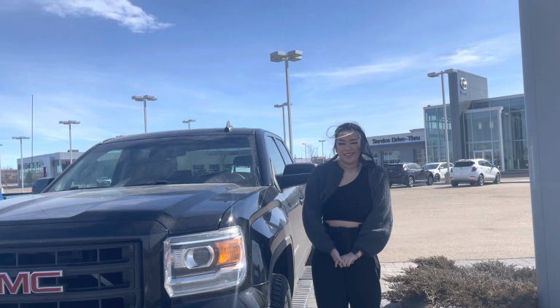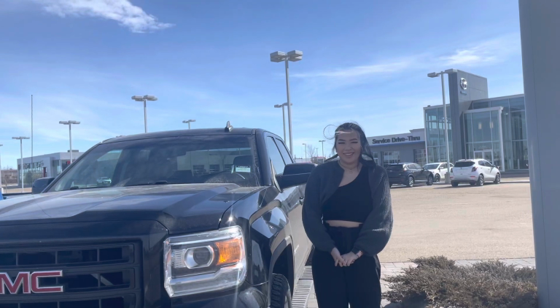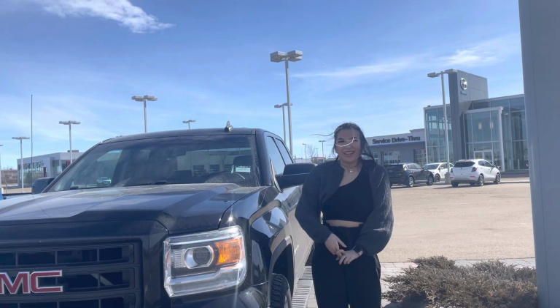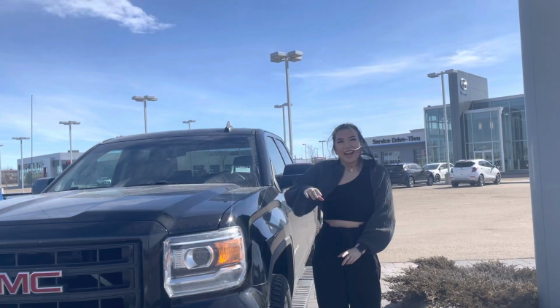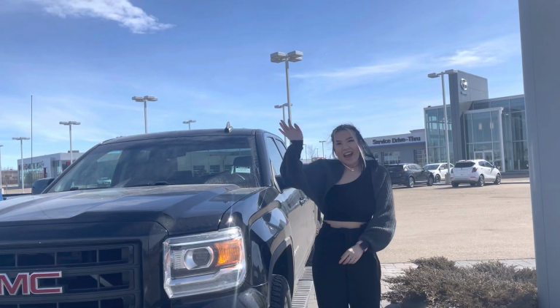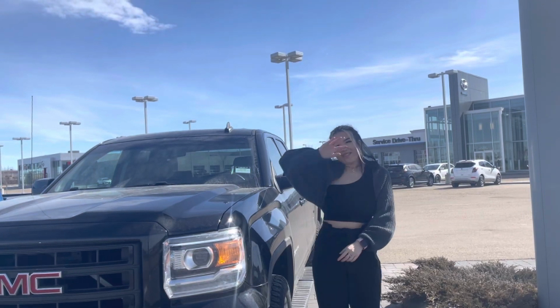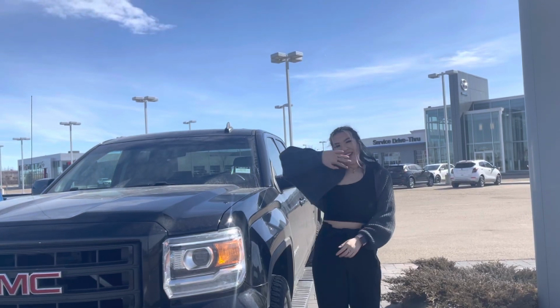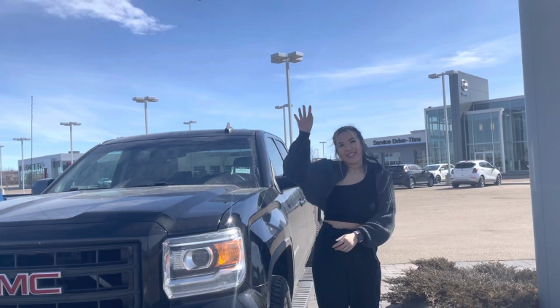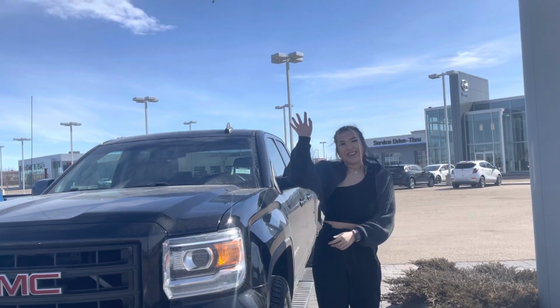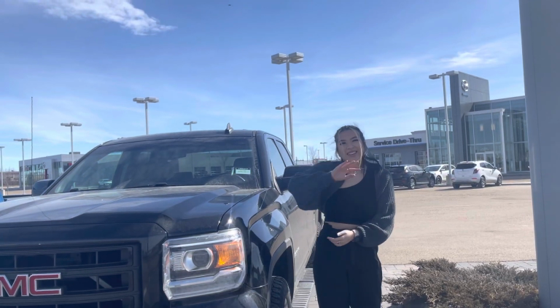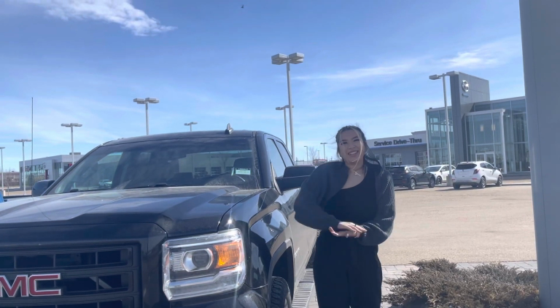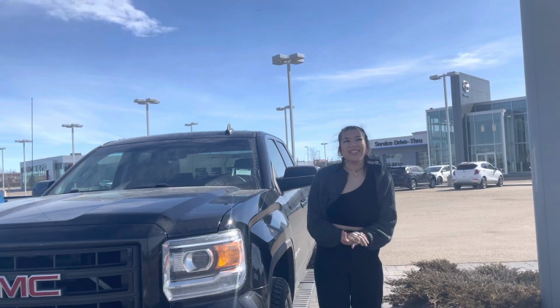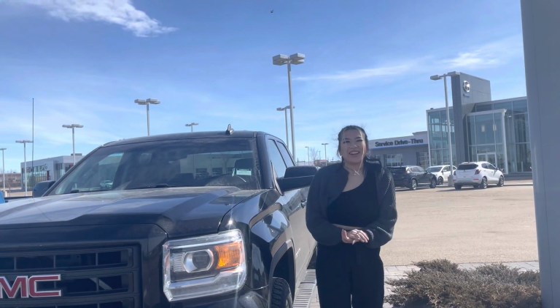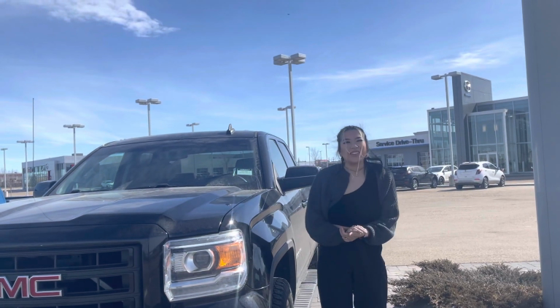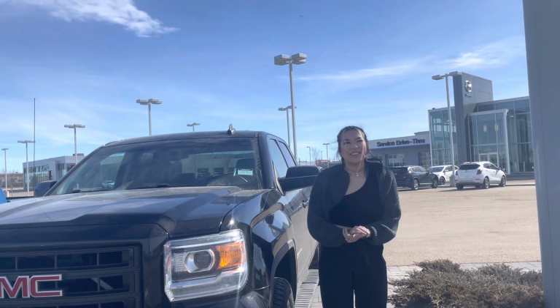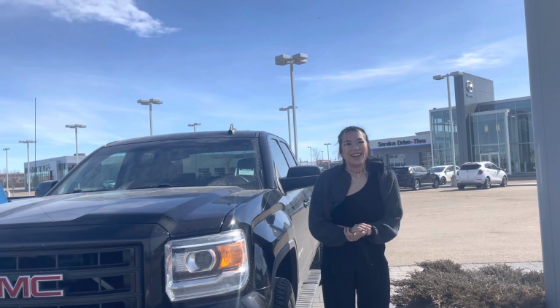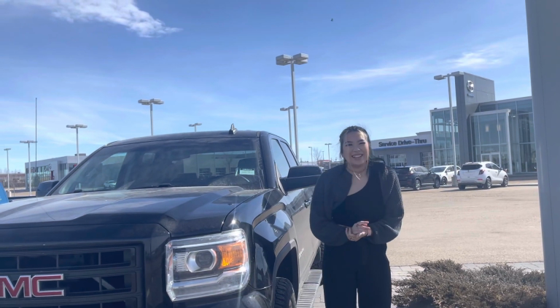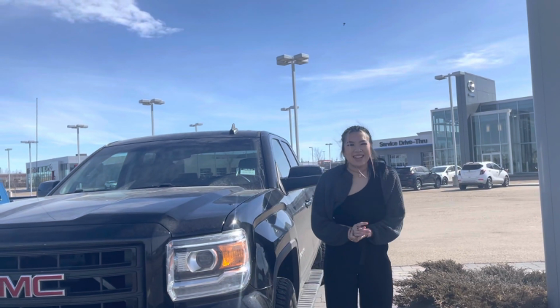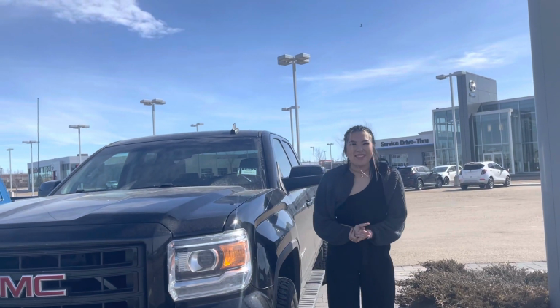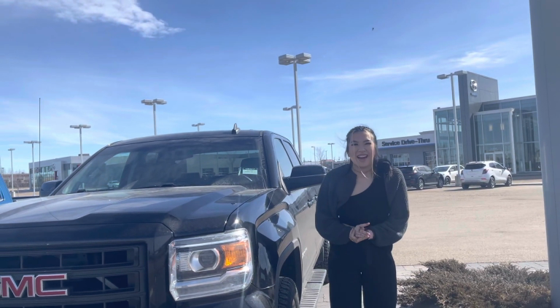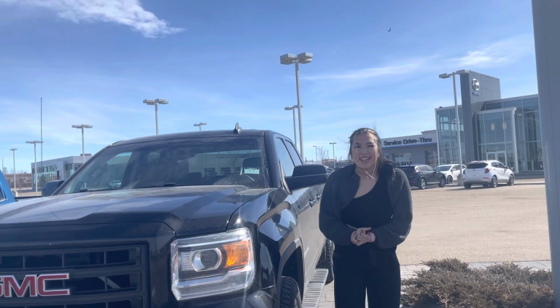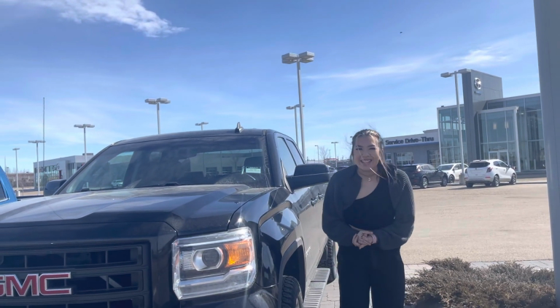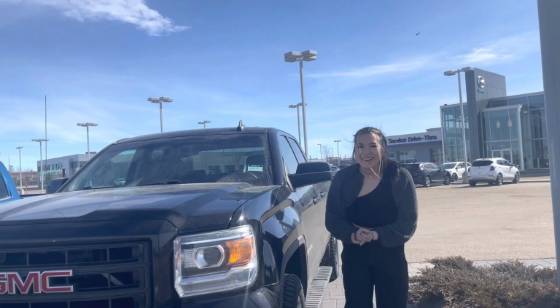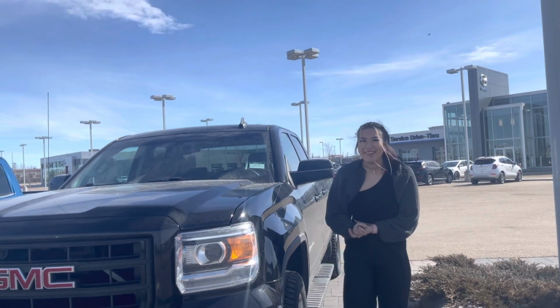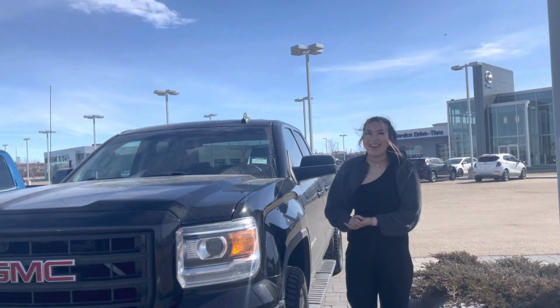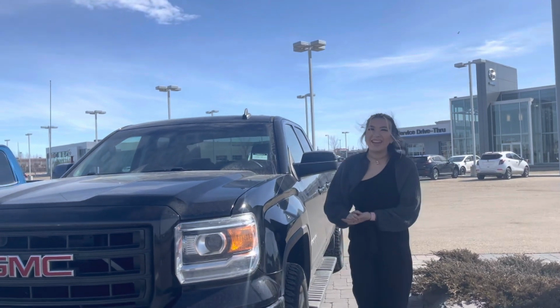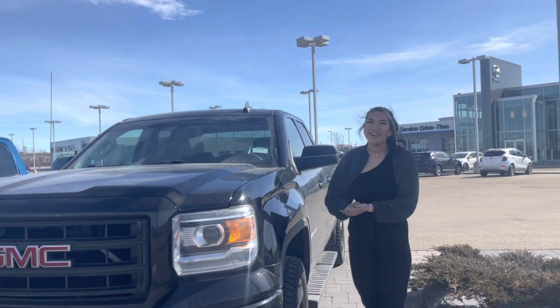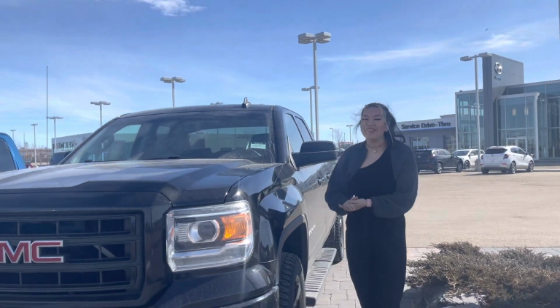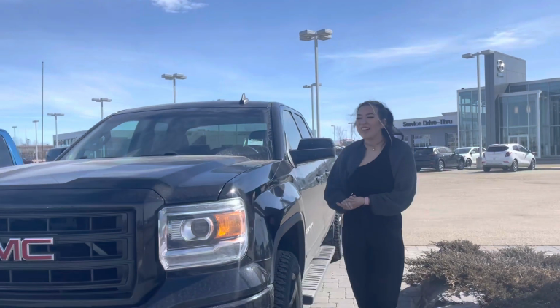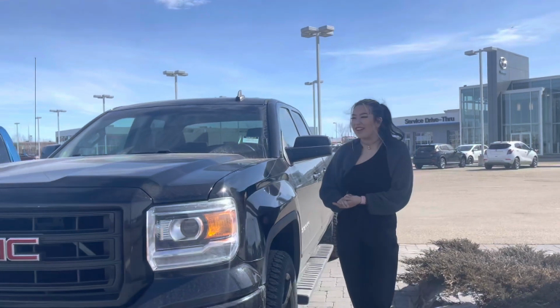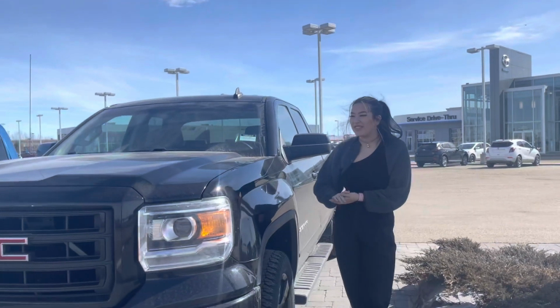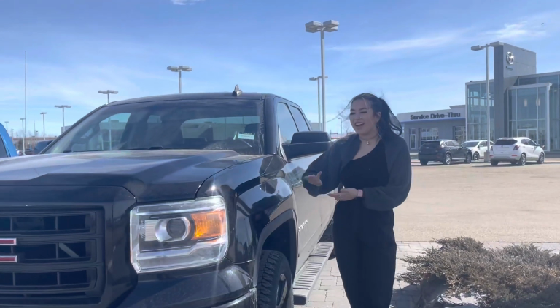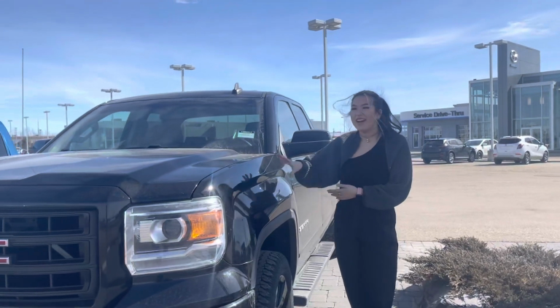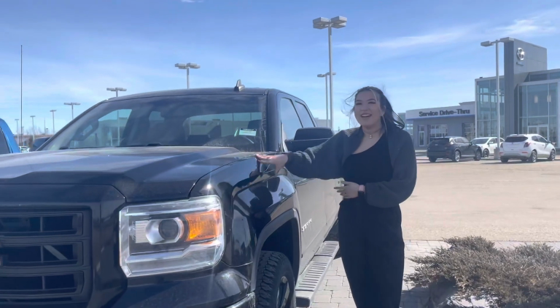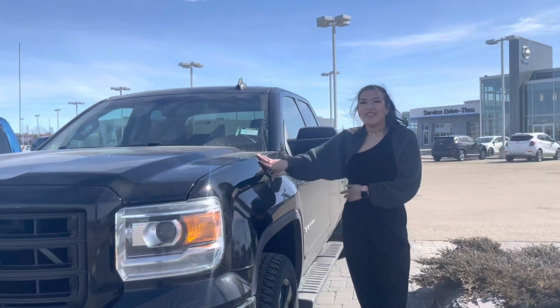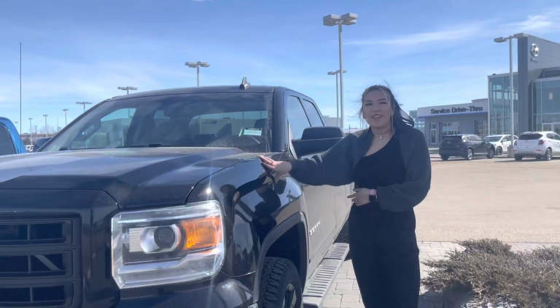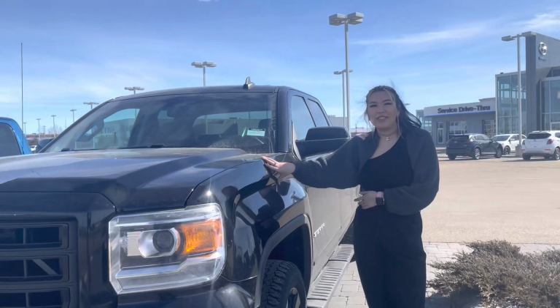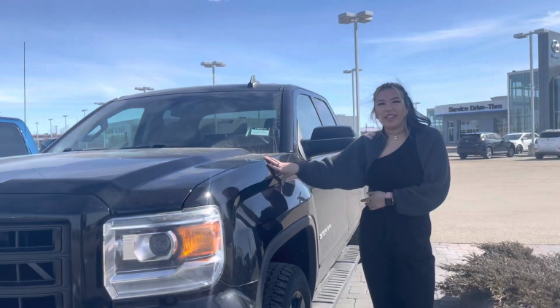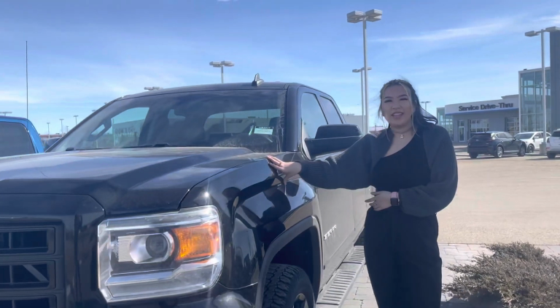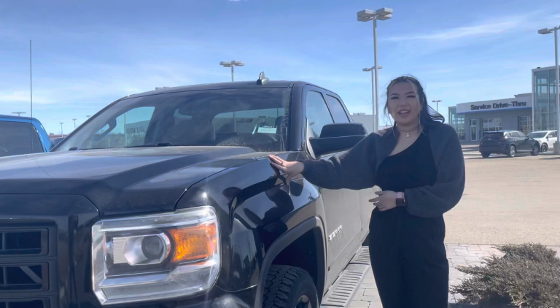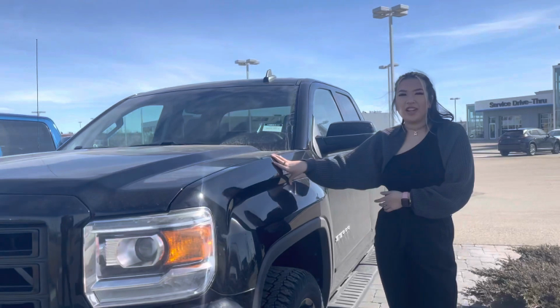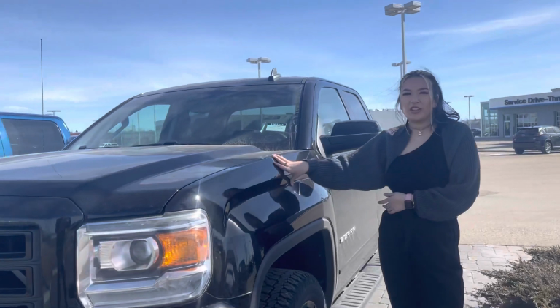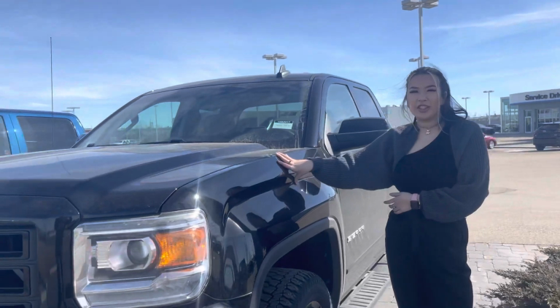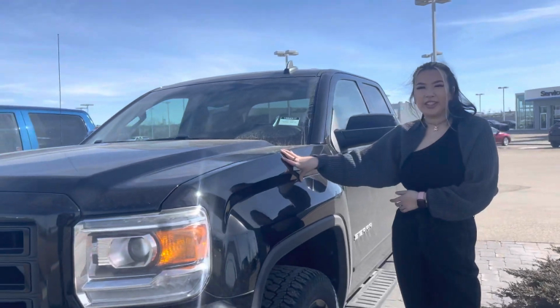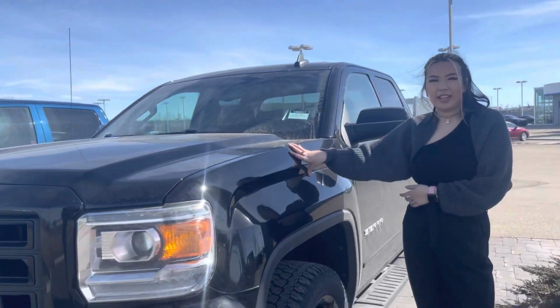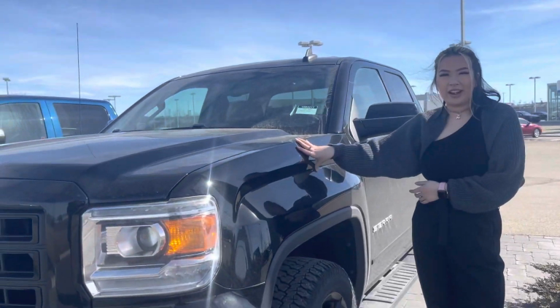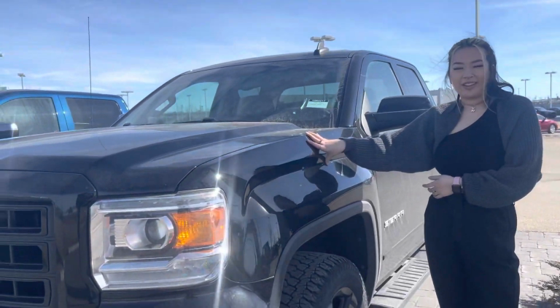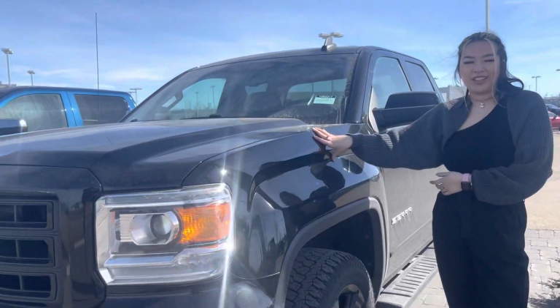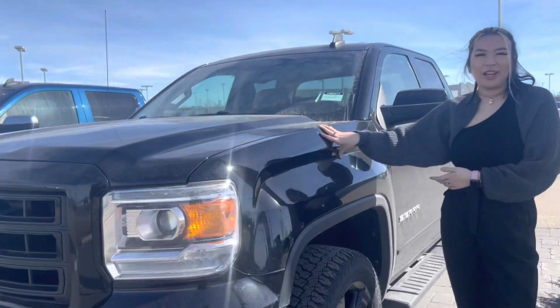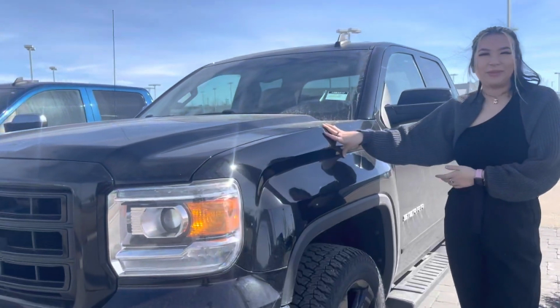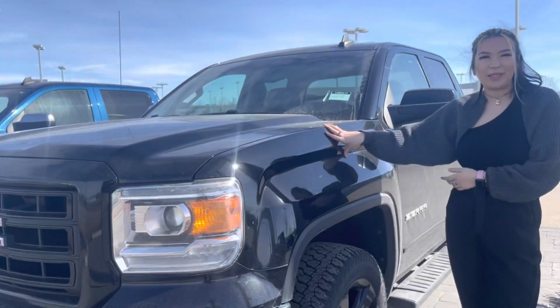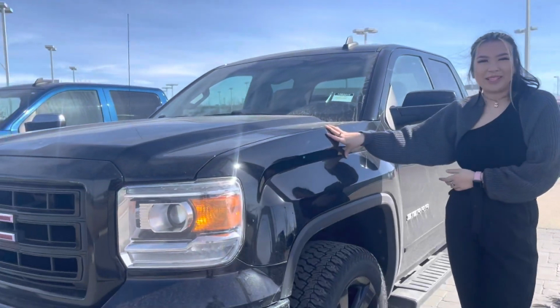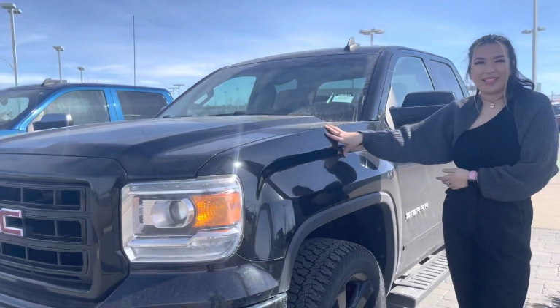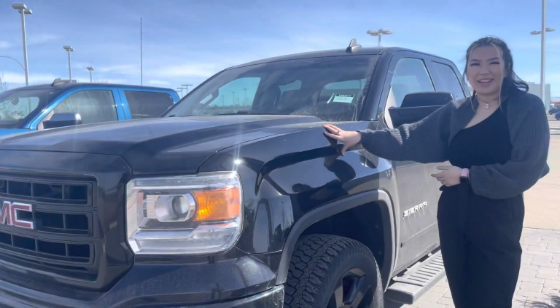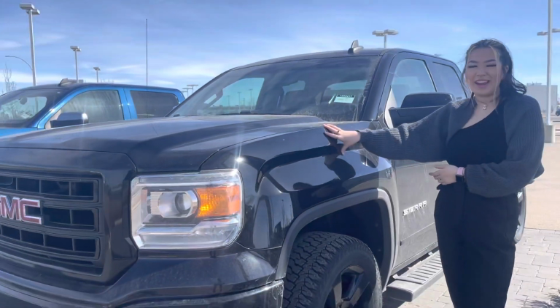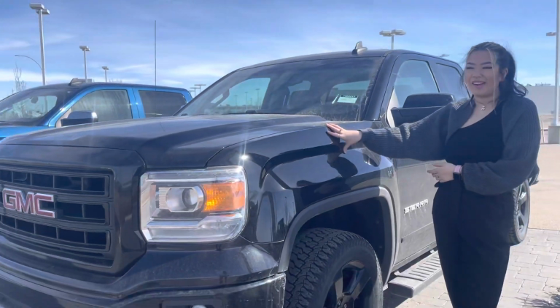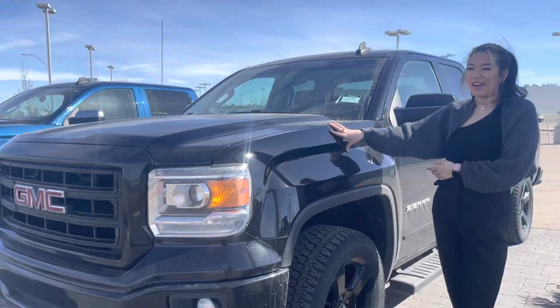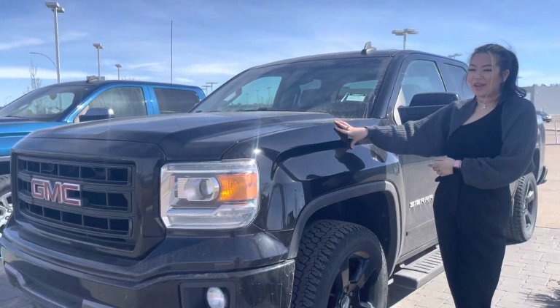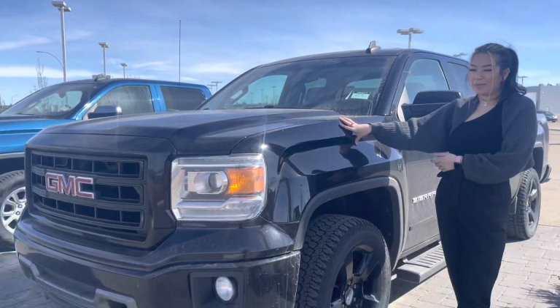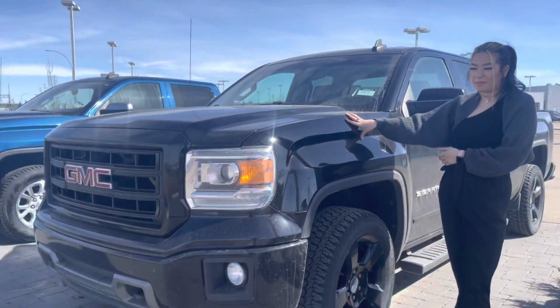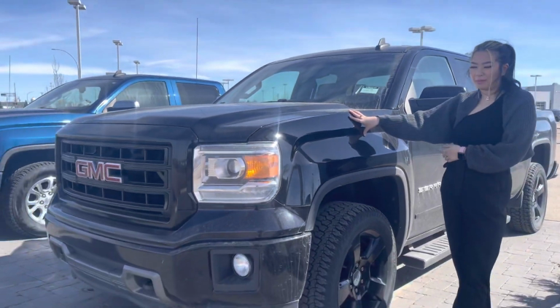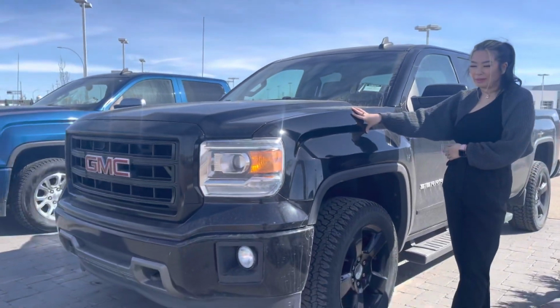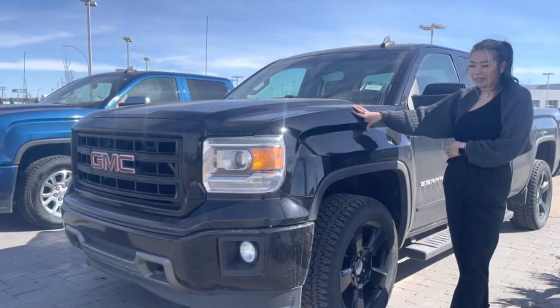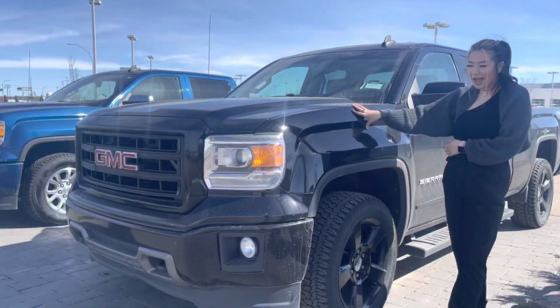Hi Maxwell, this is Grace from LA Mazda. Right here we have the 1500 GMC Sierra in black.